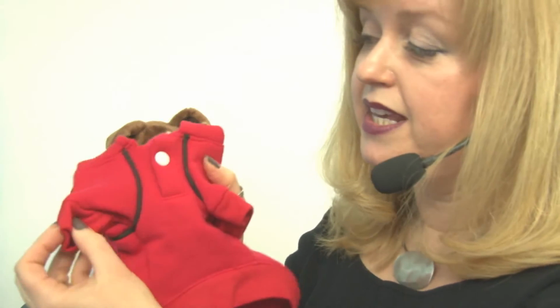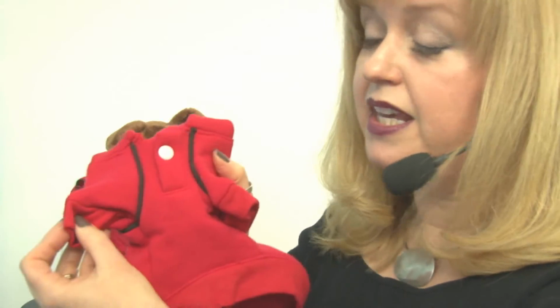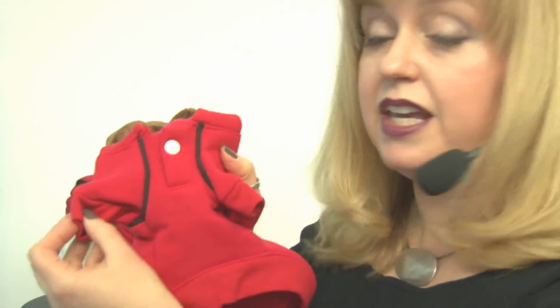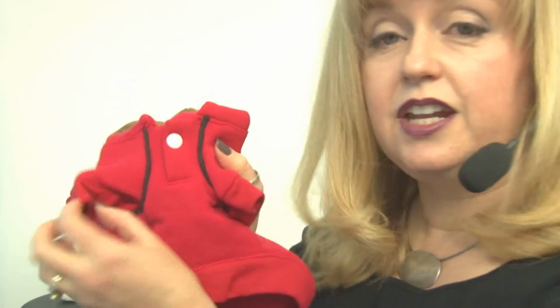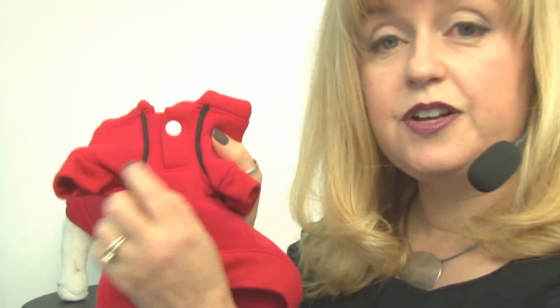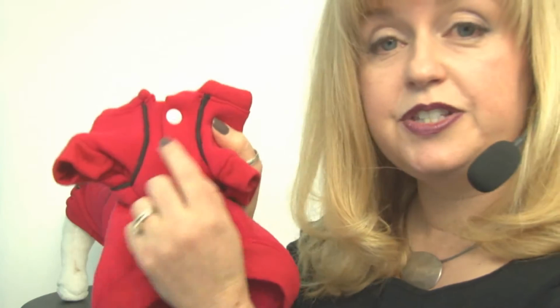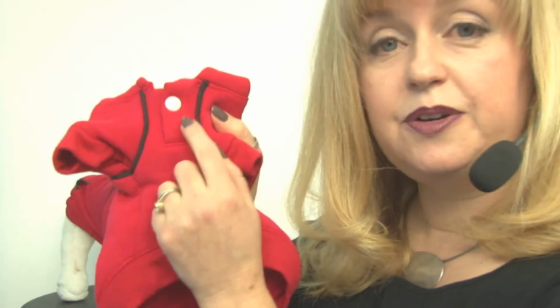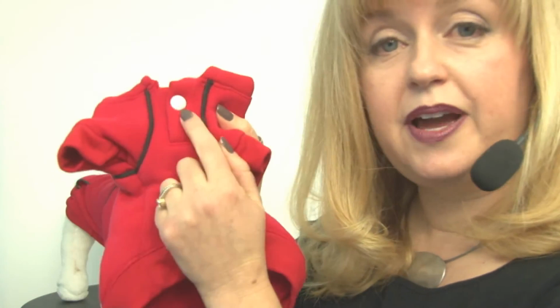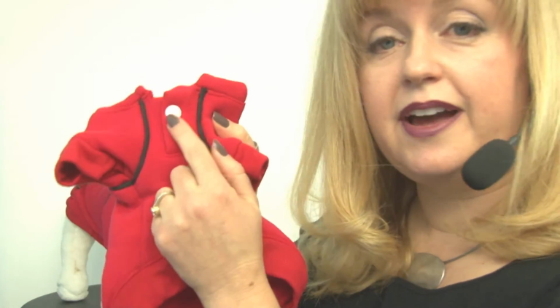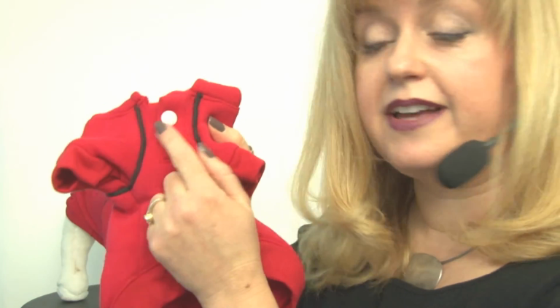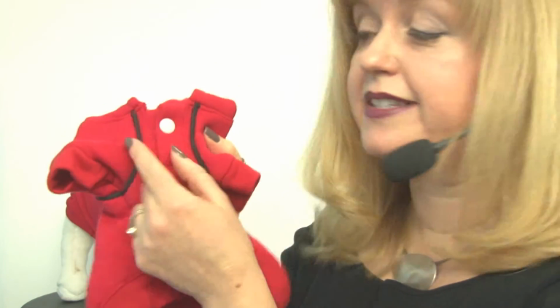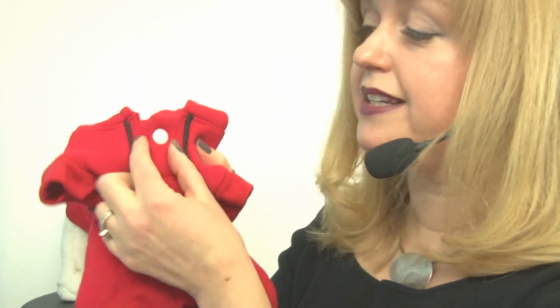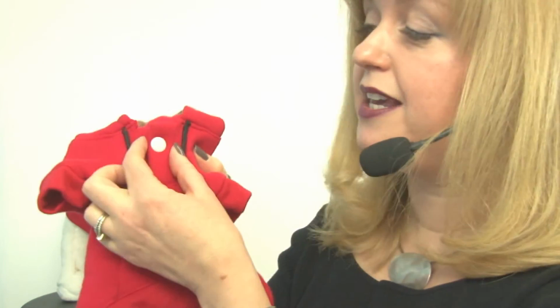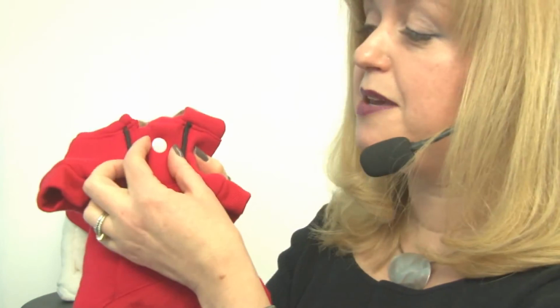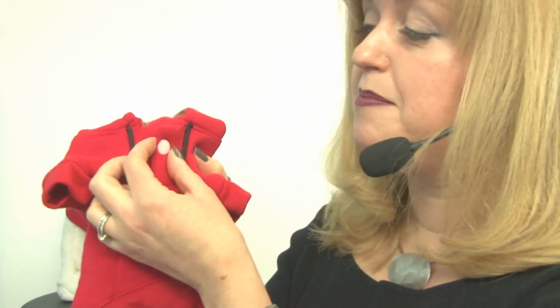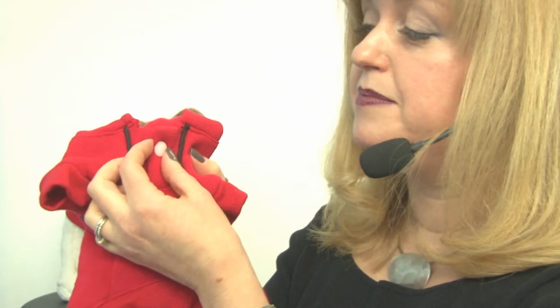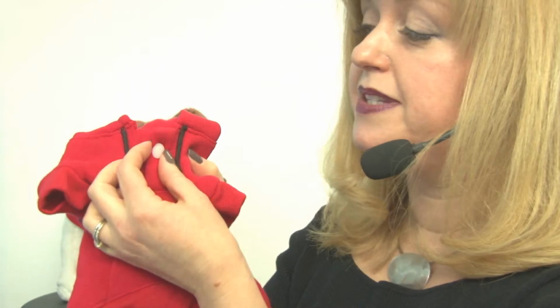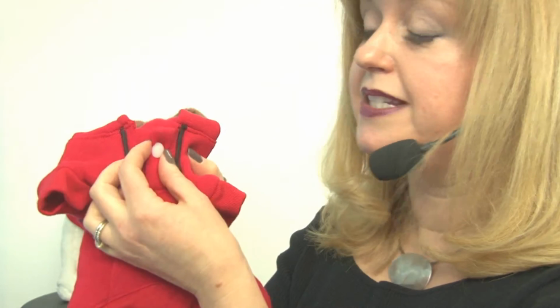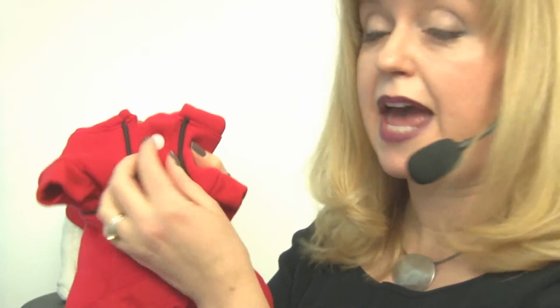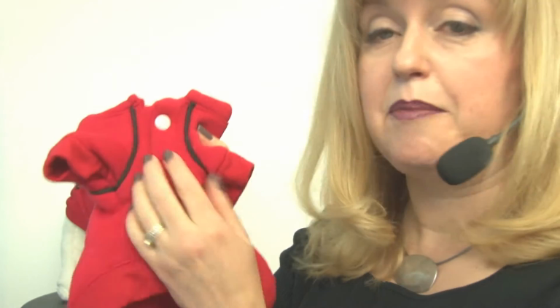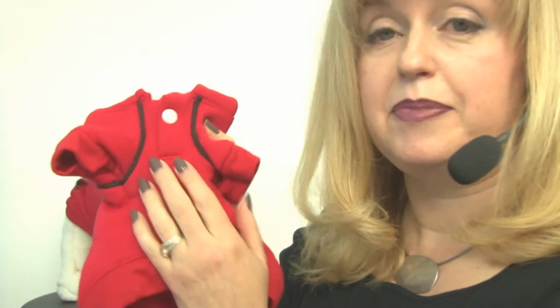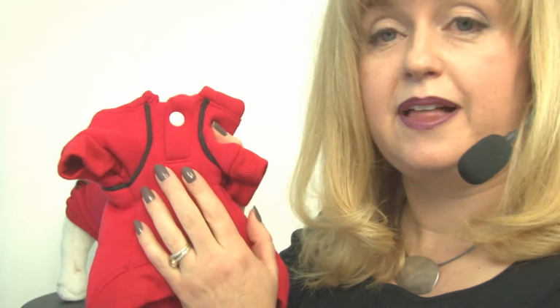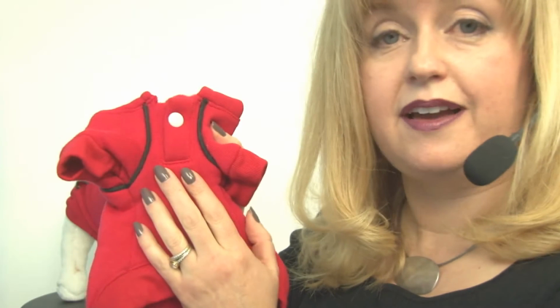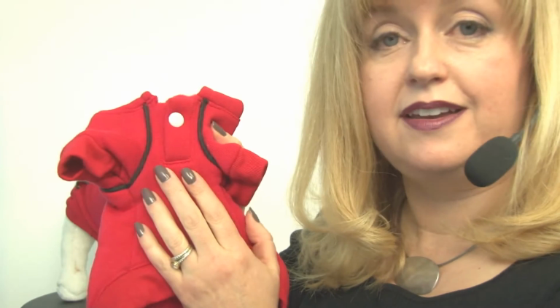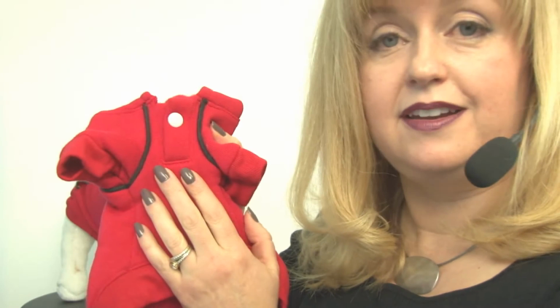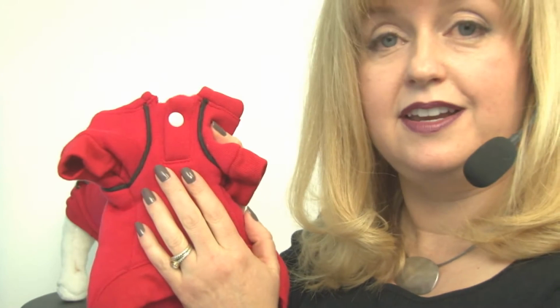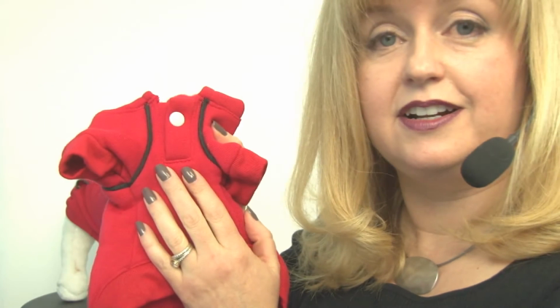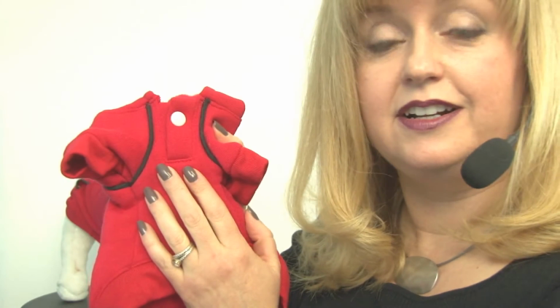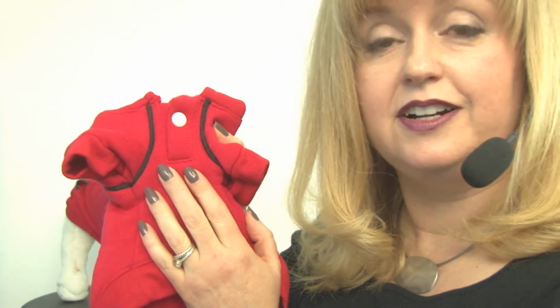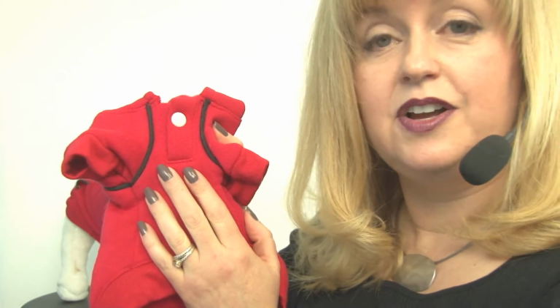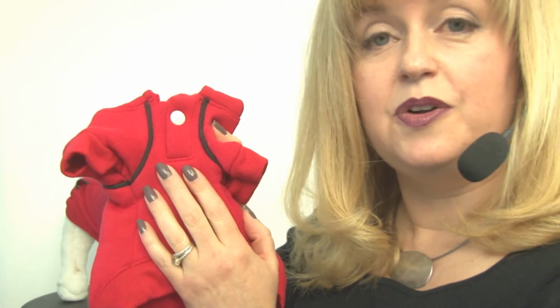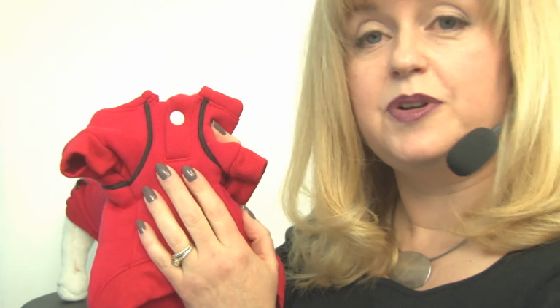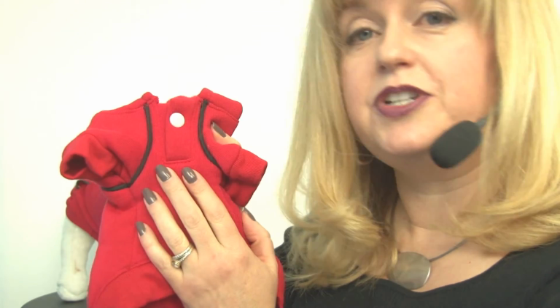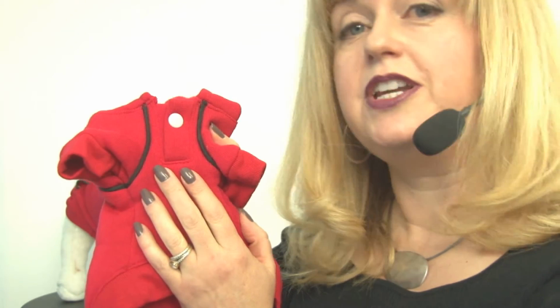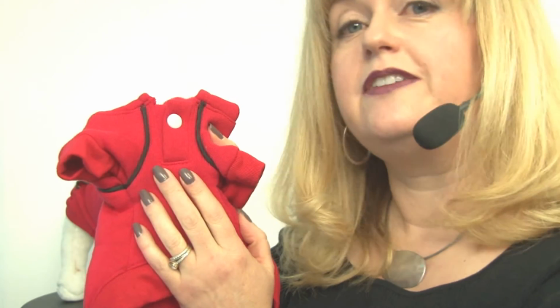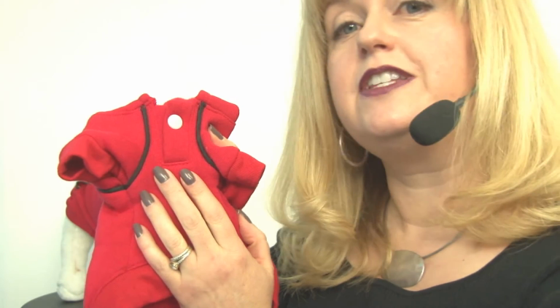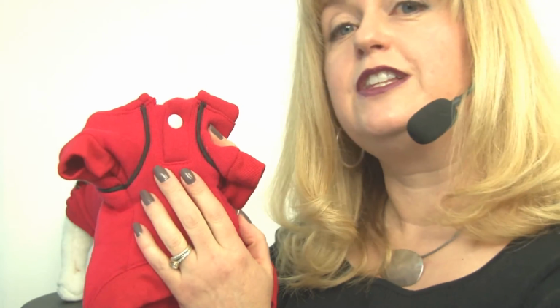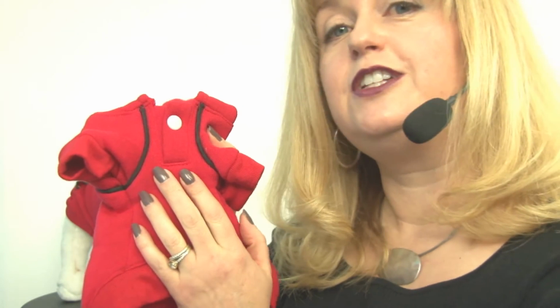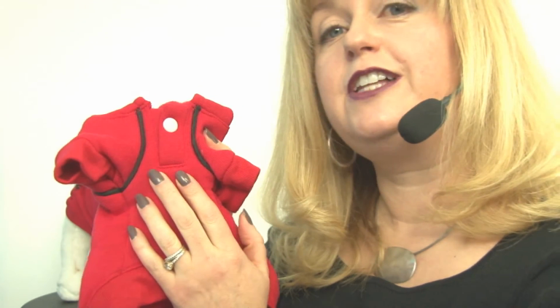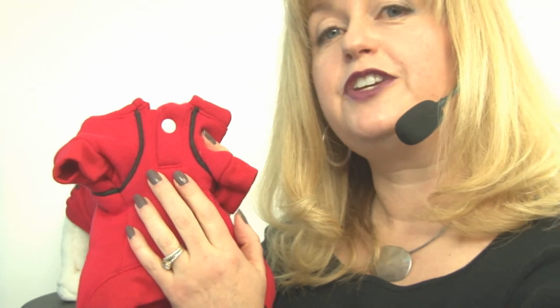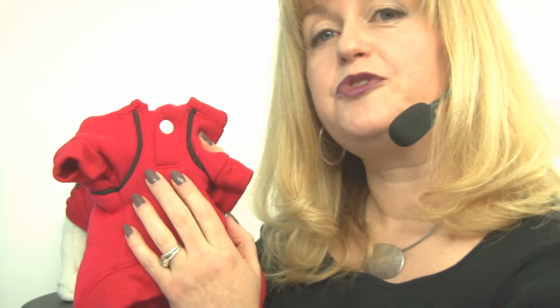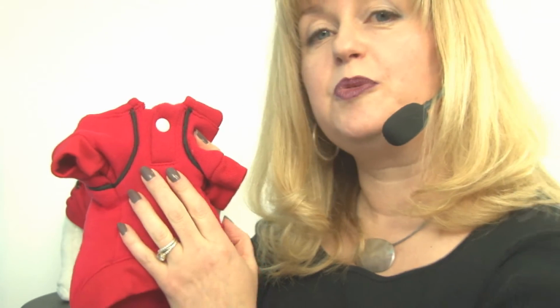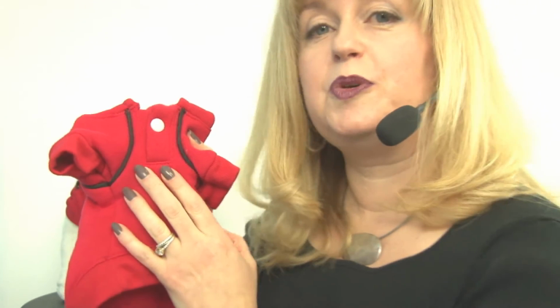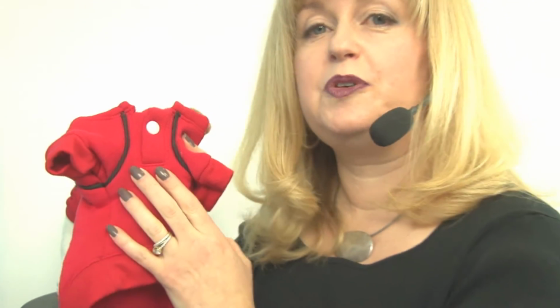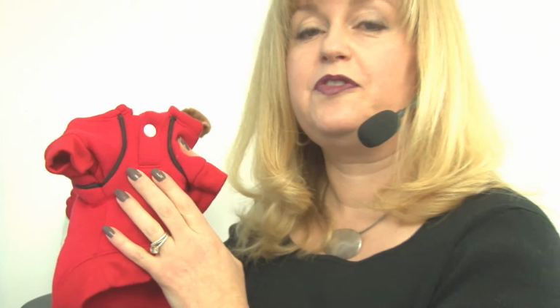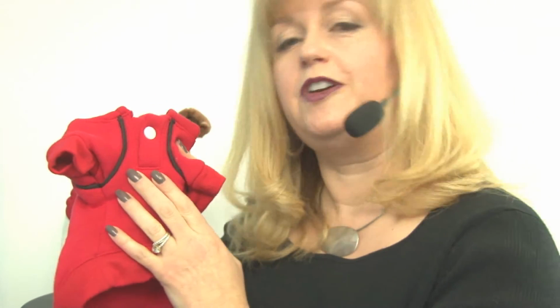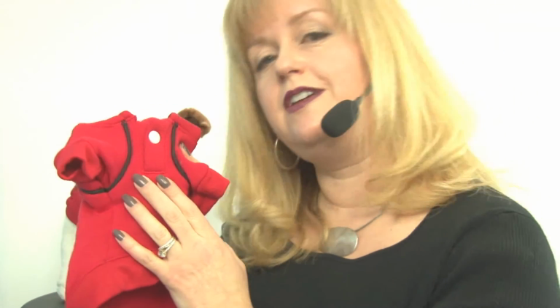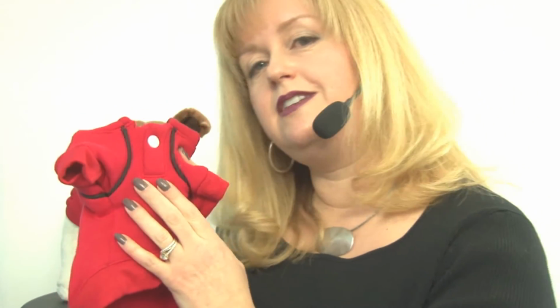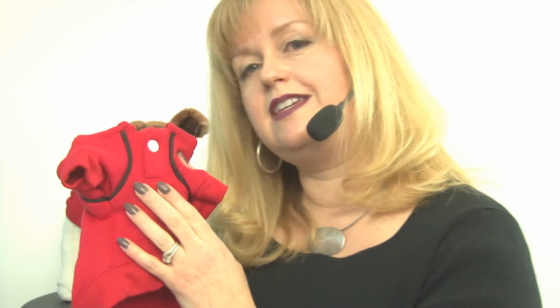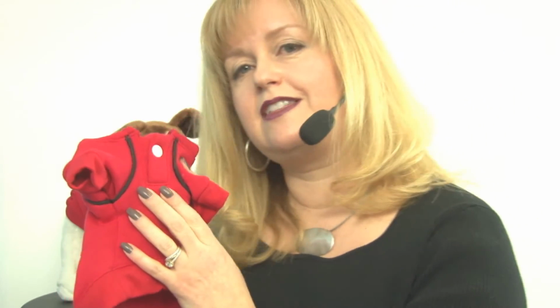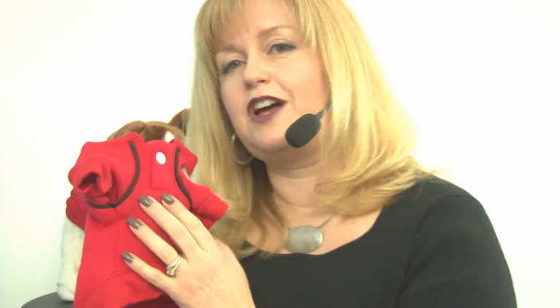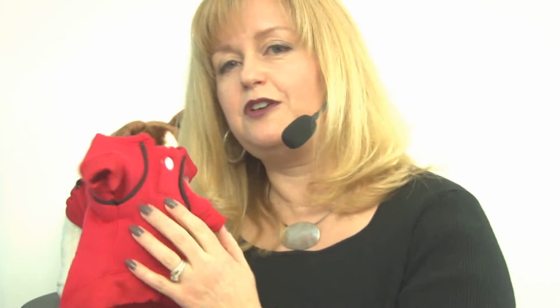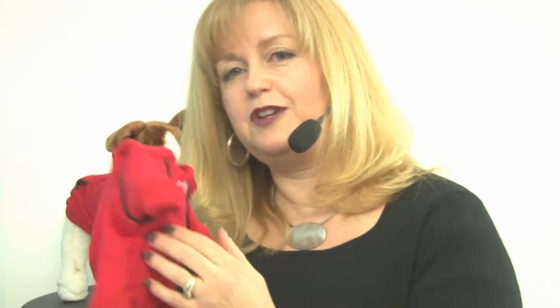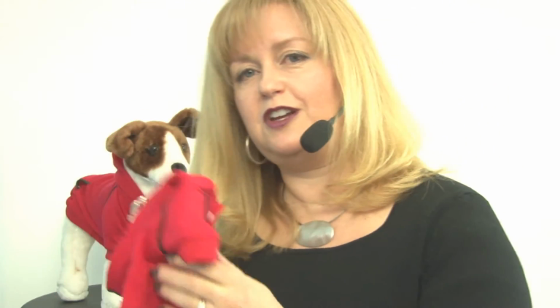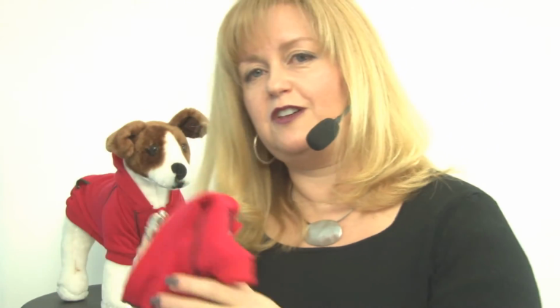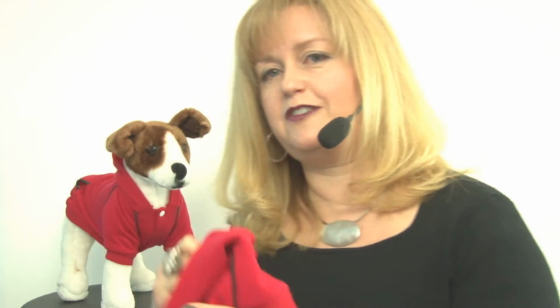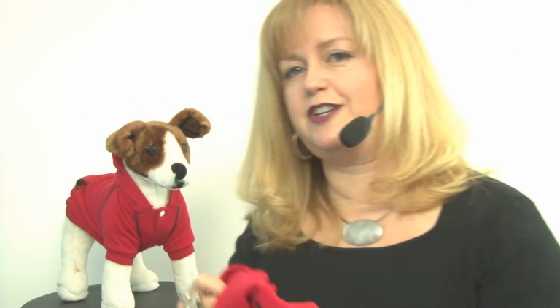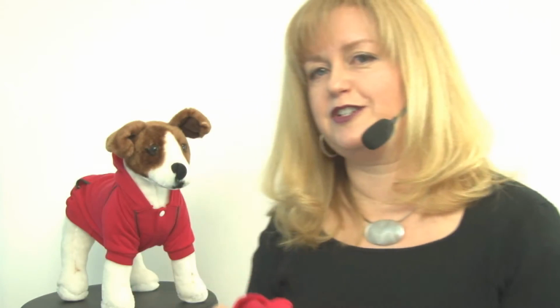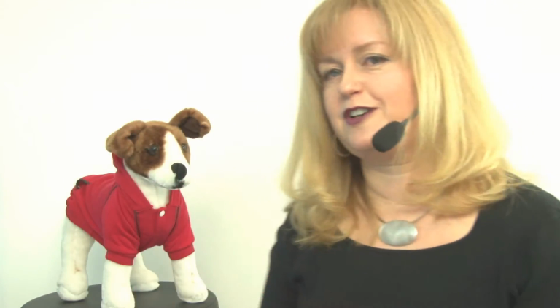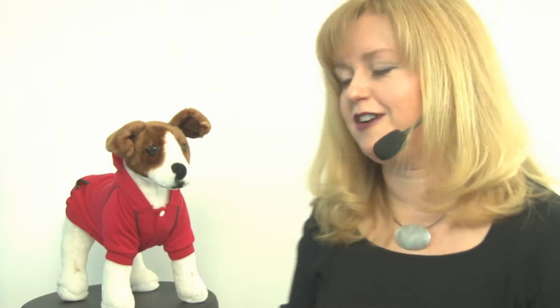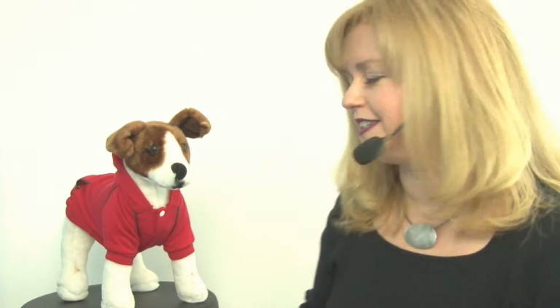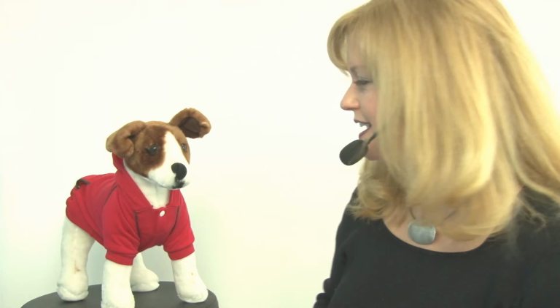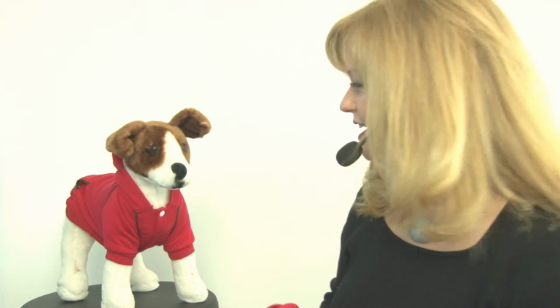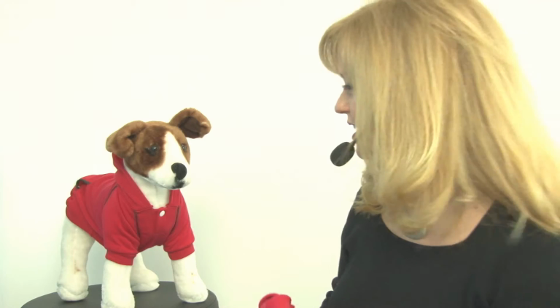It also has a snap placket here which gives a little extra room for easing that hoodie over your dog's head.